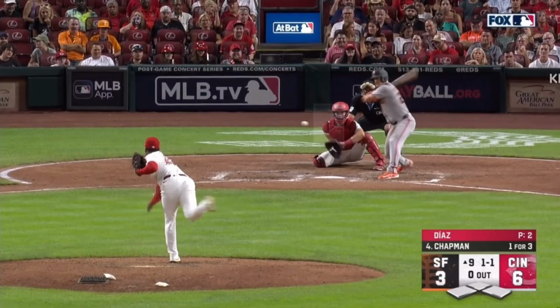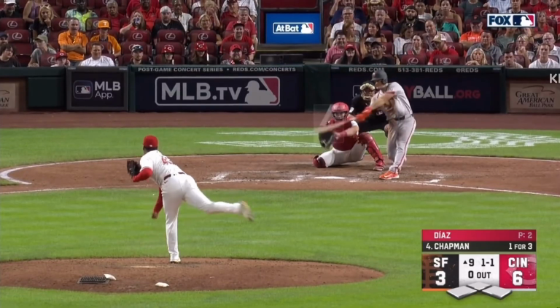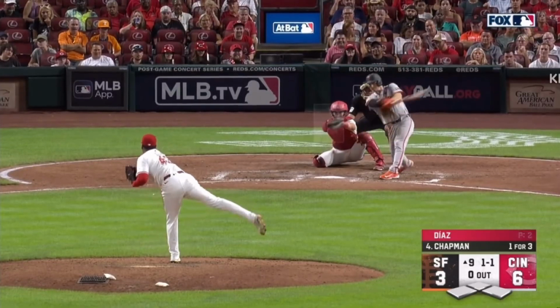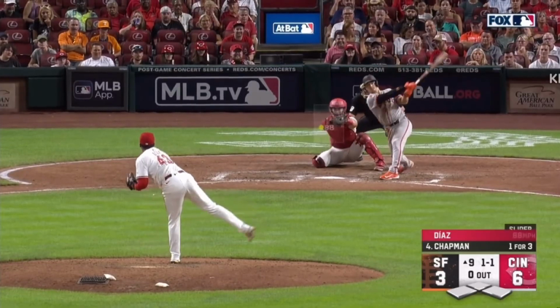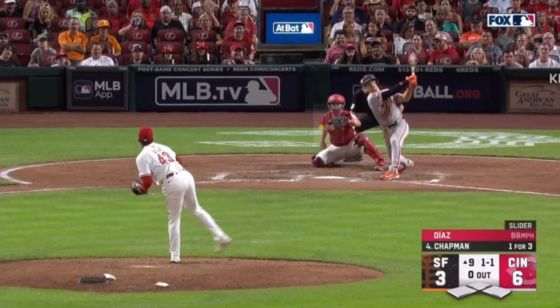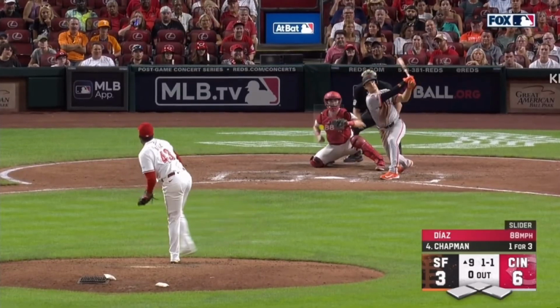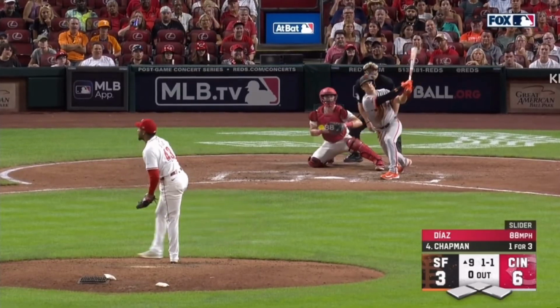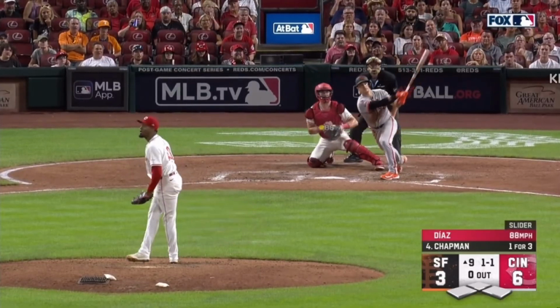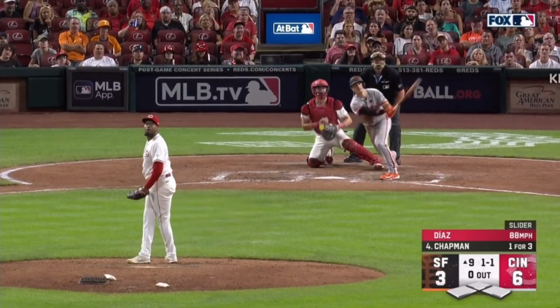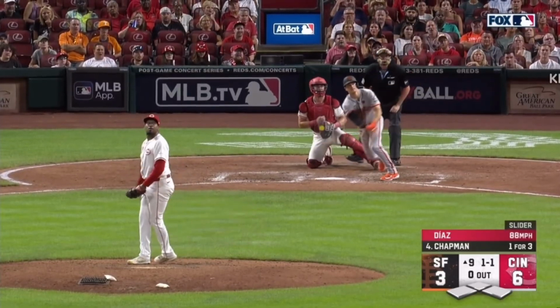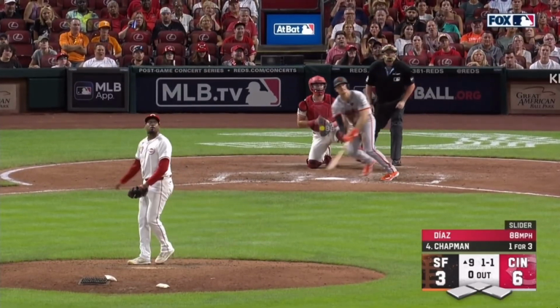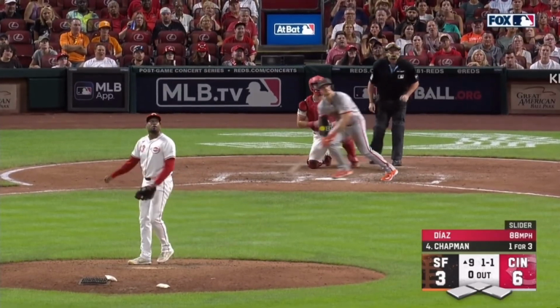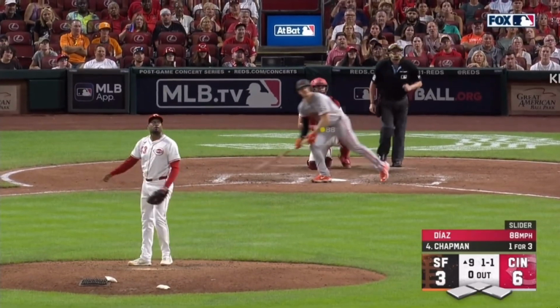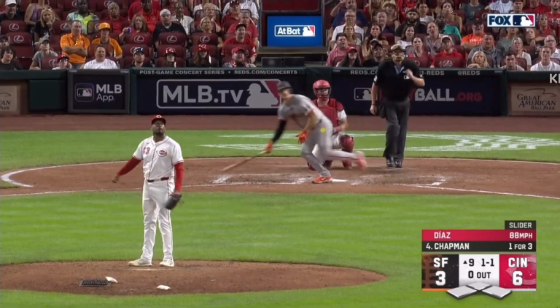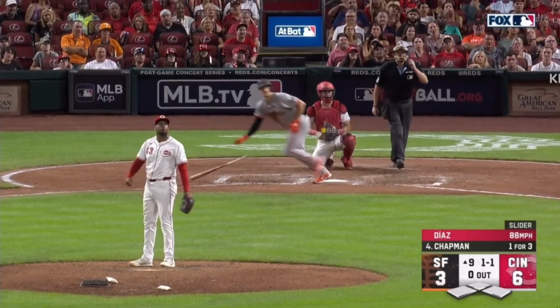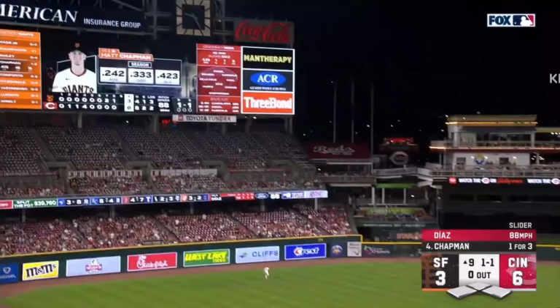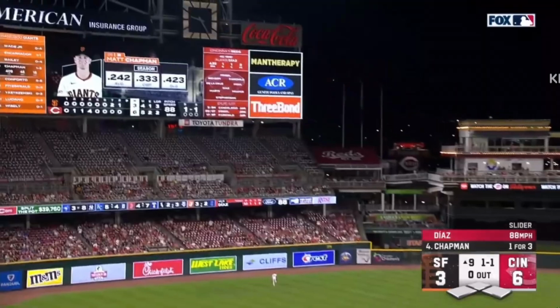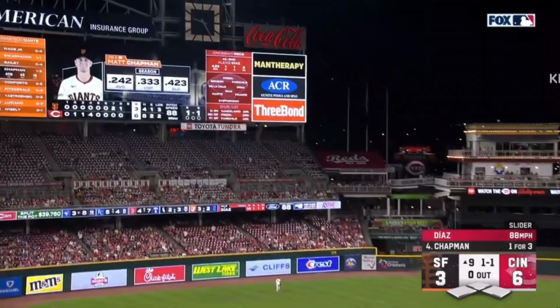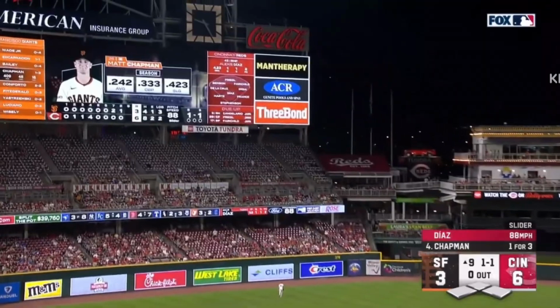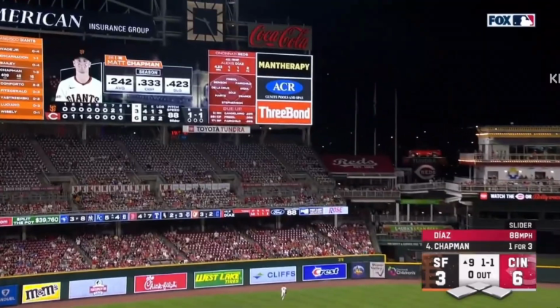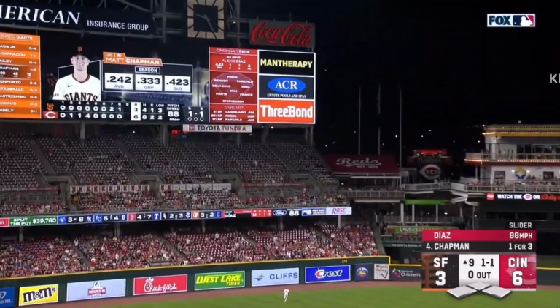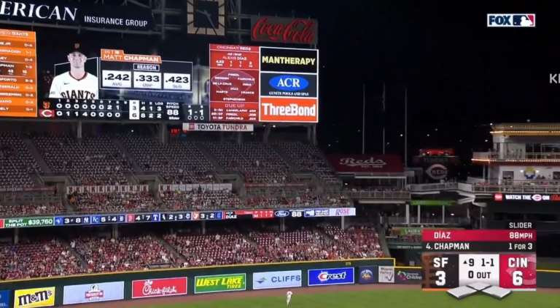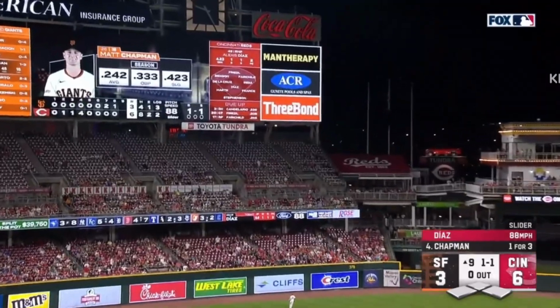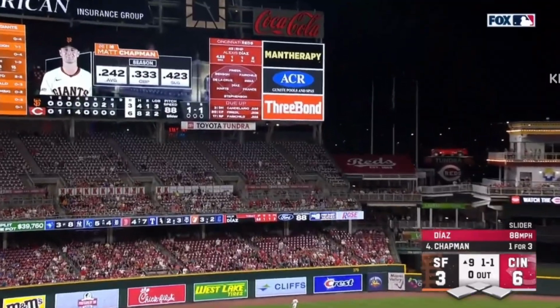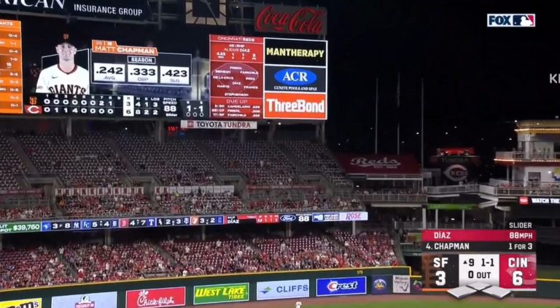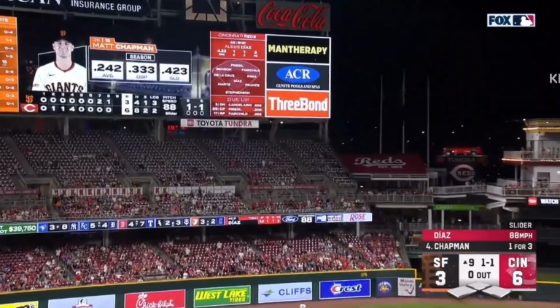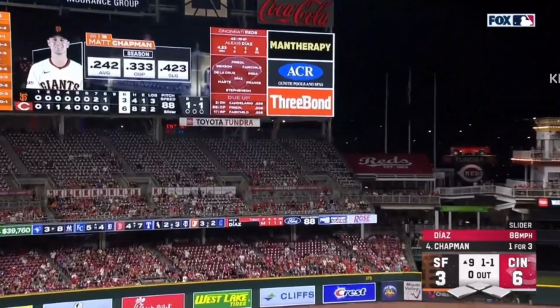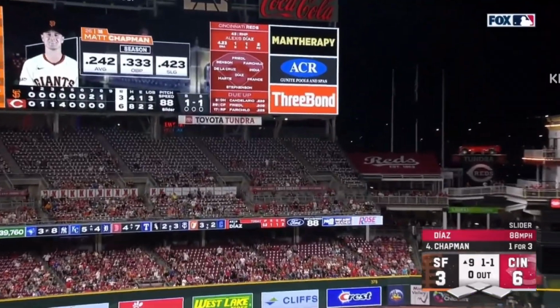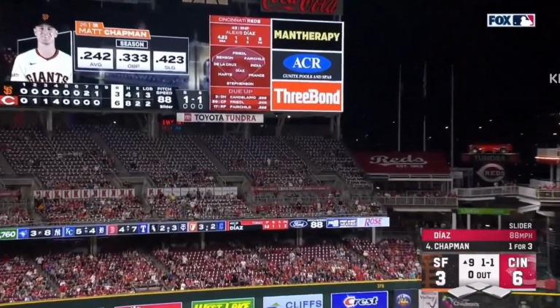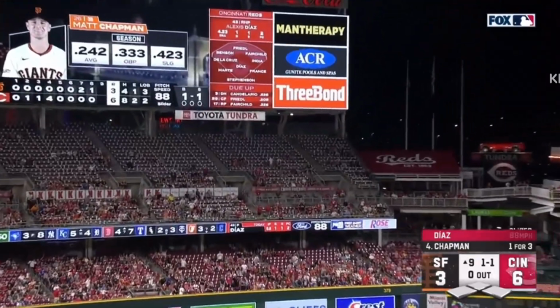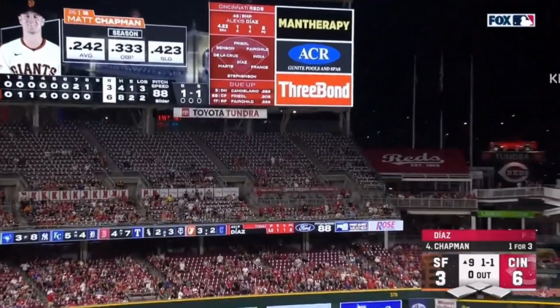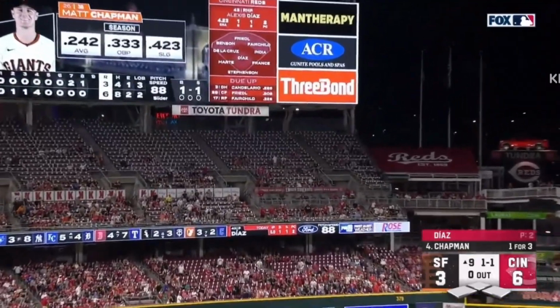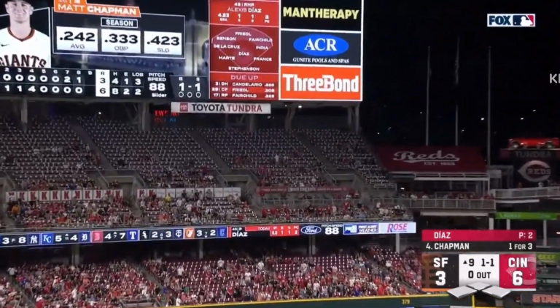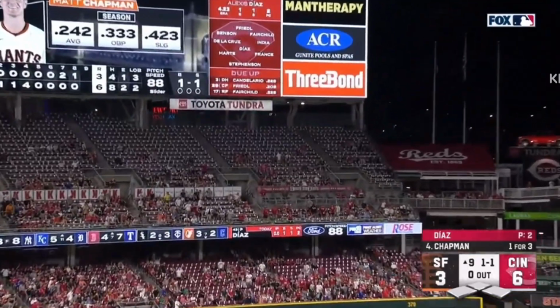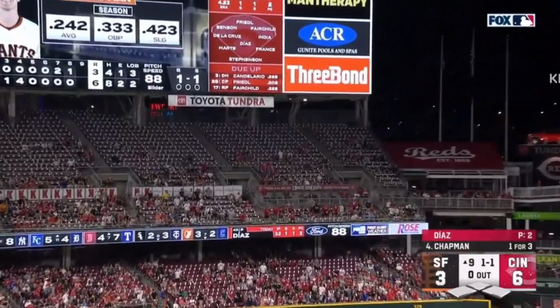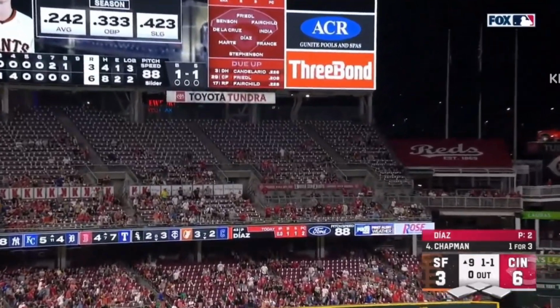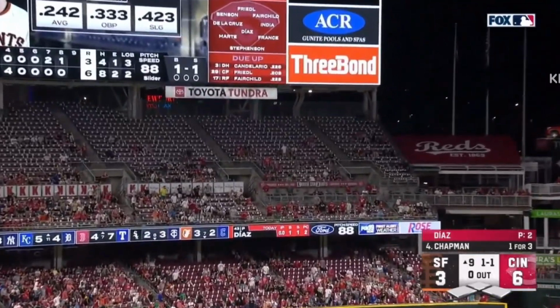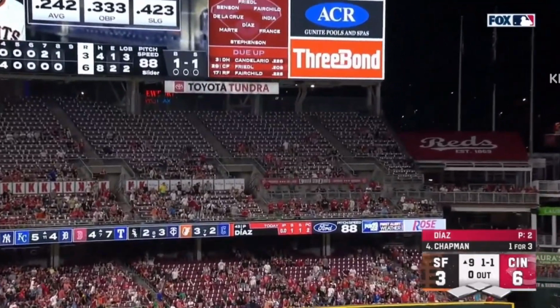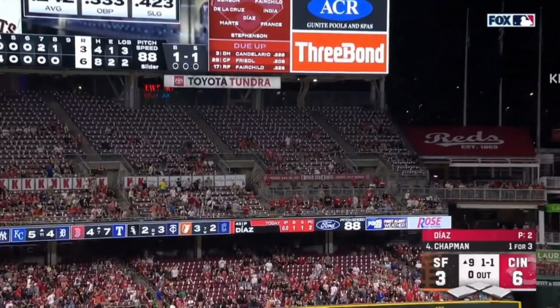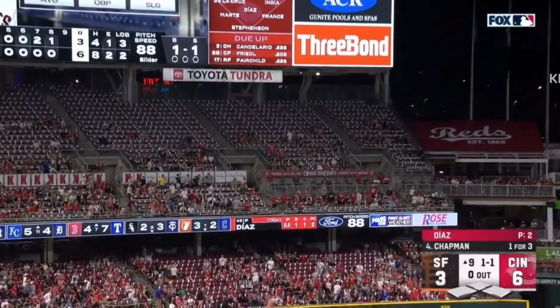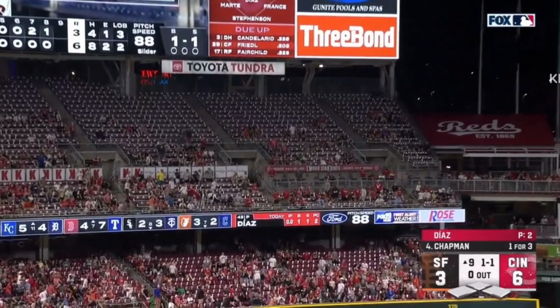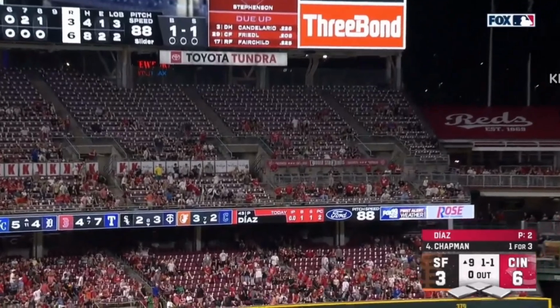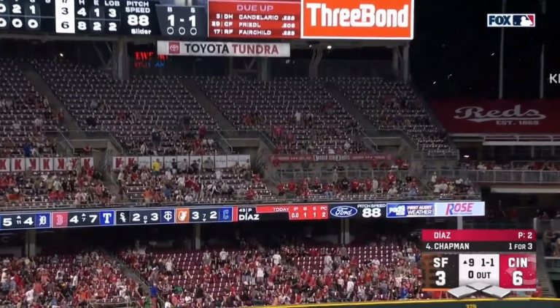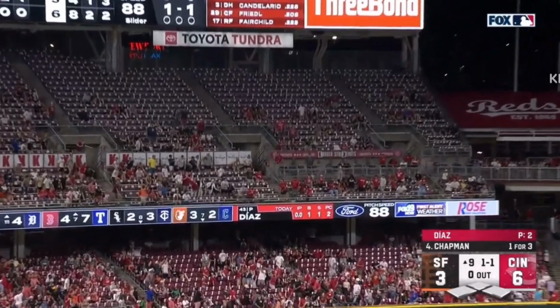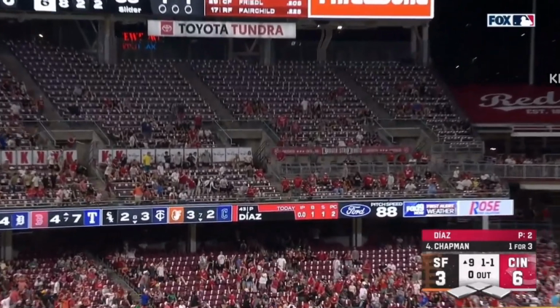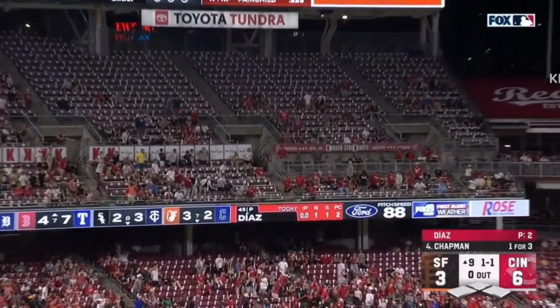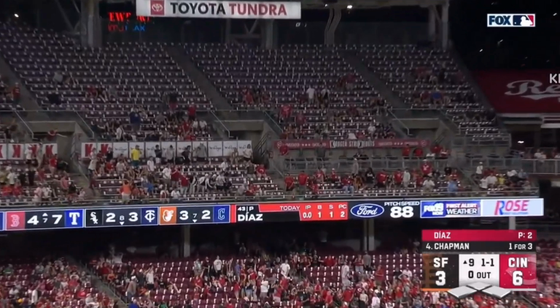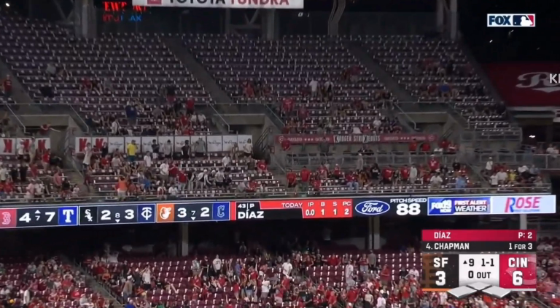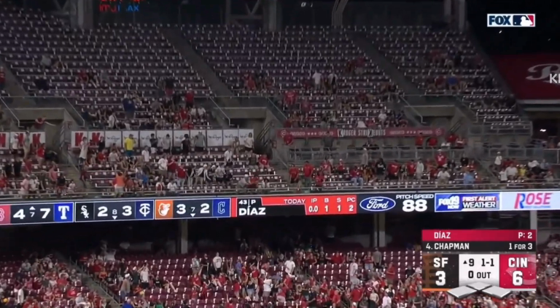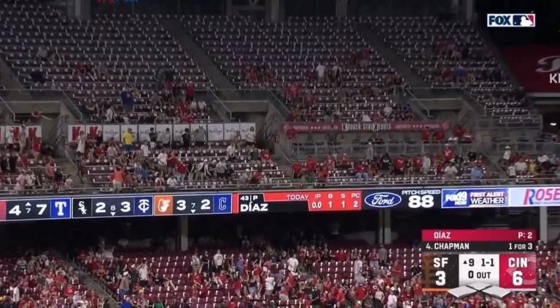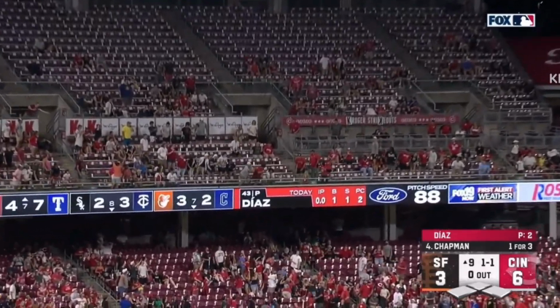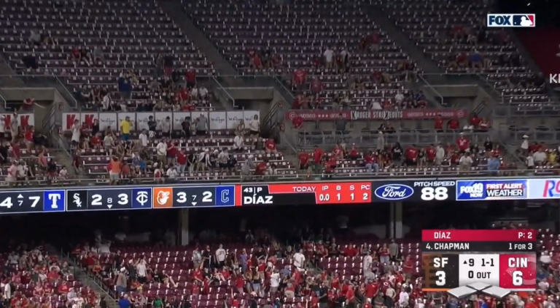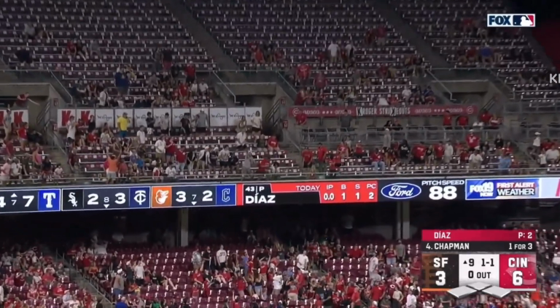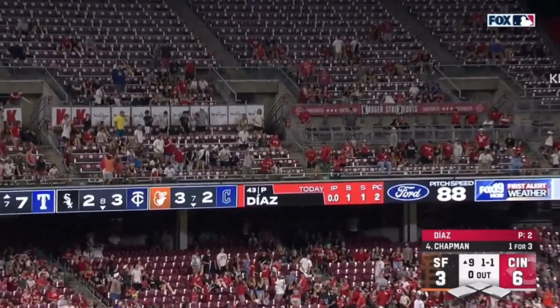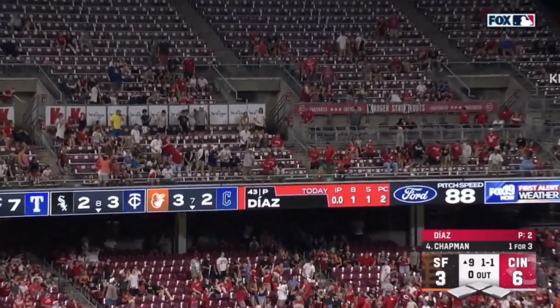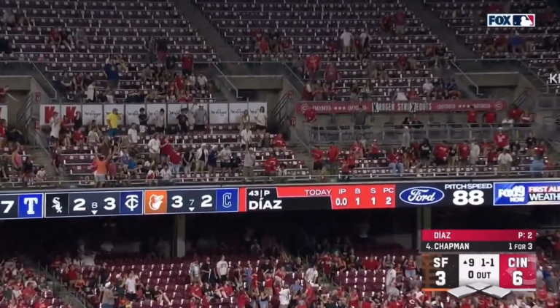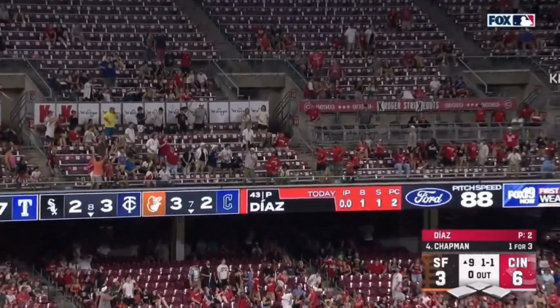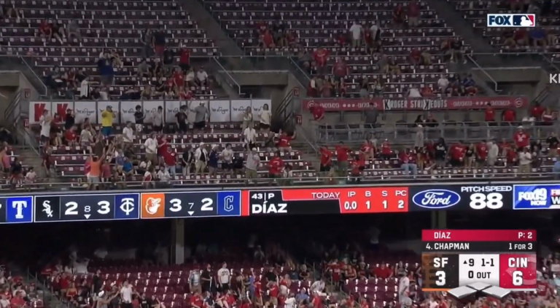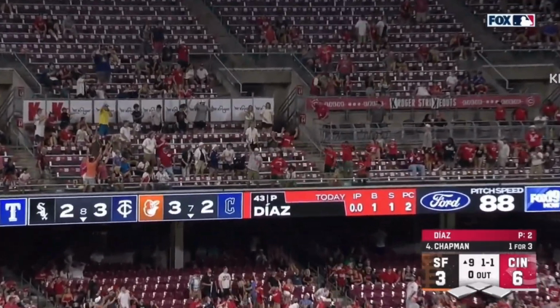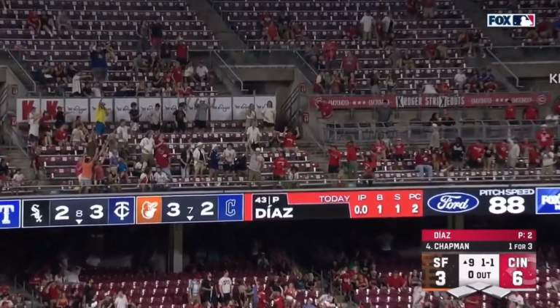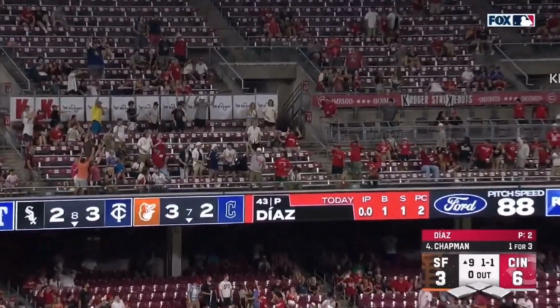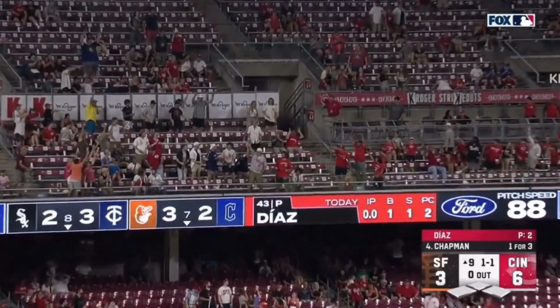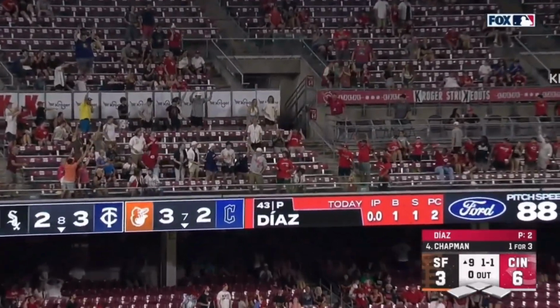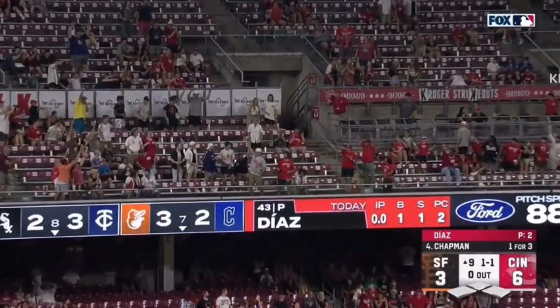It's 1-1. Chapman hits a high fly ball to deep left field, and it is gone.